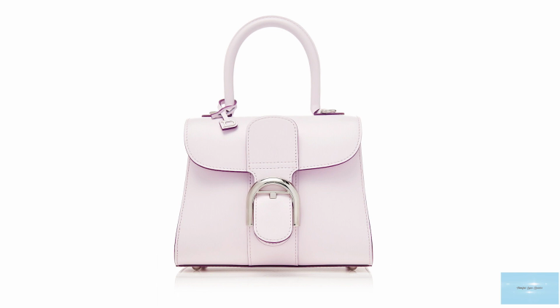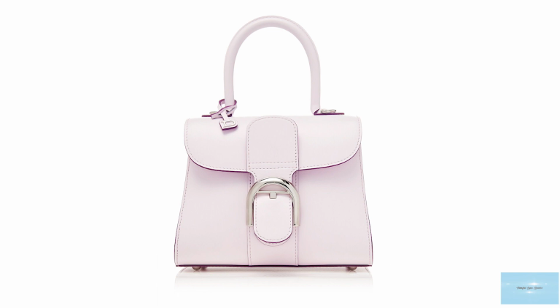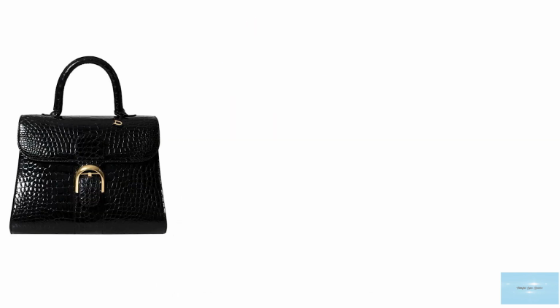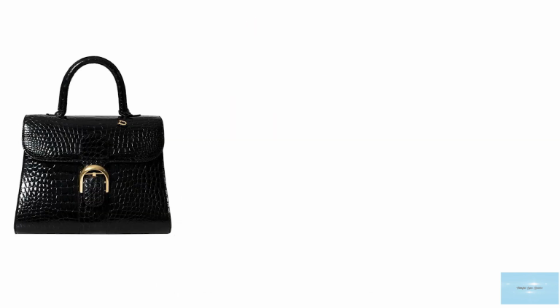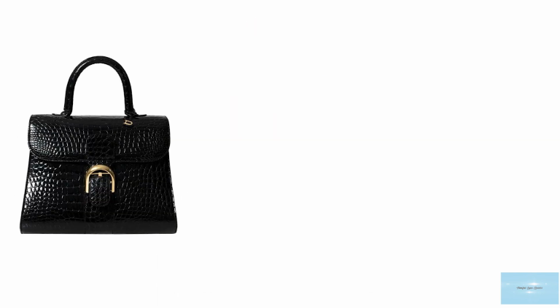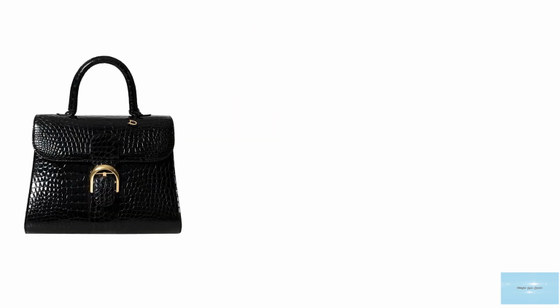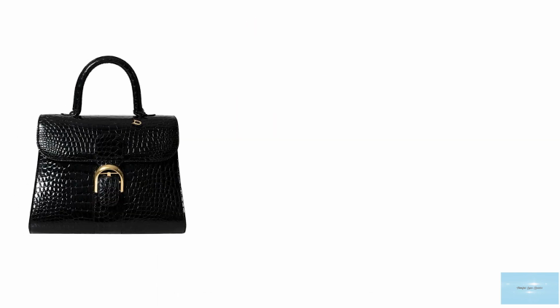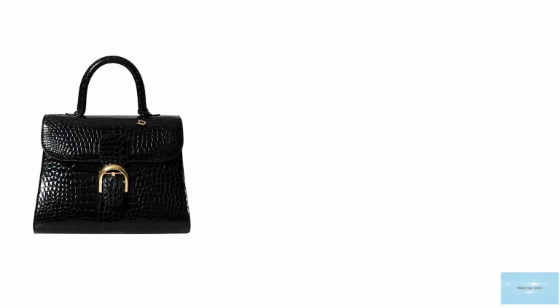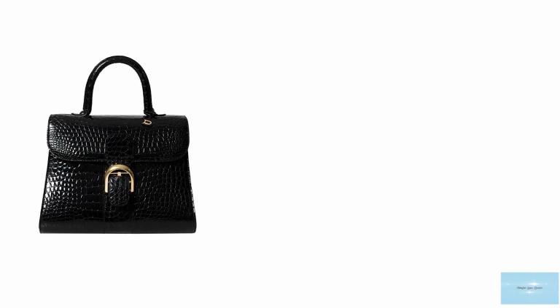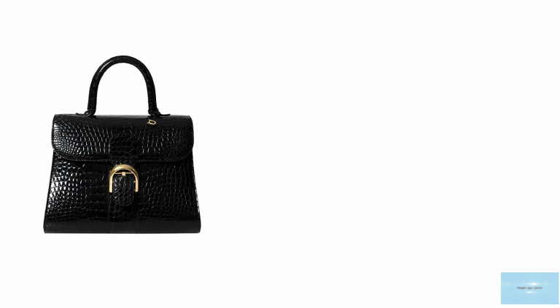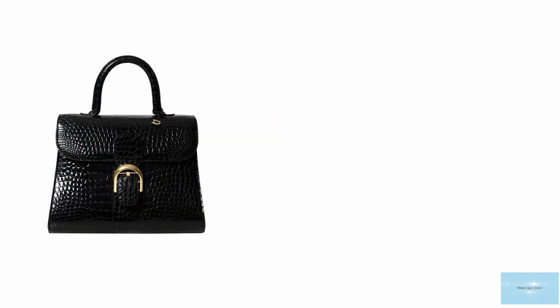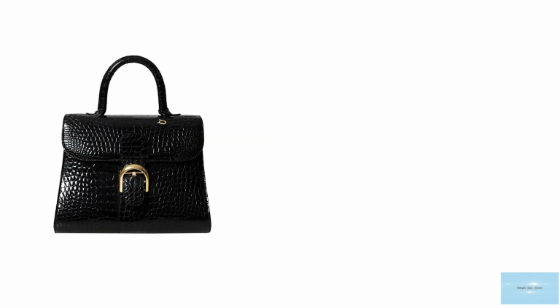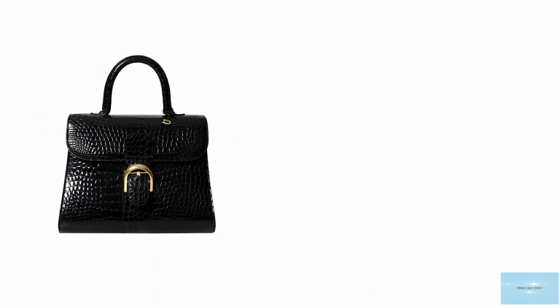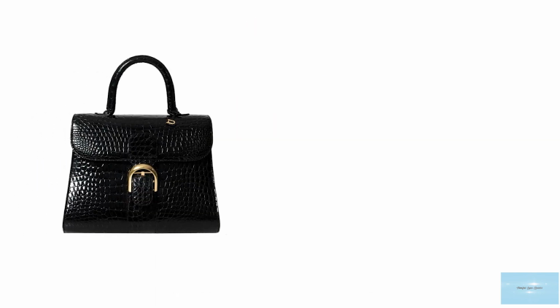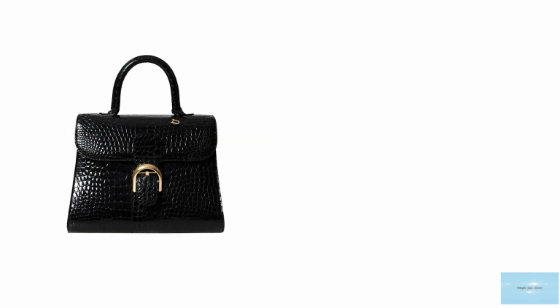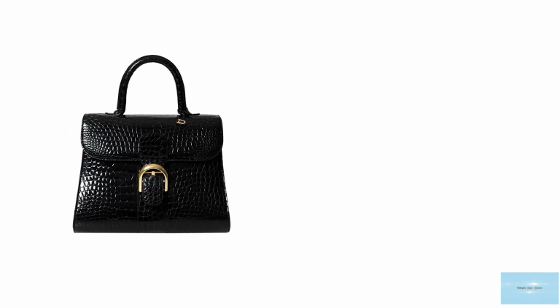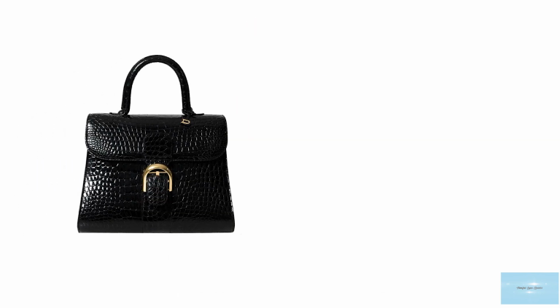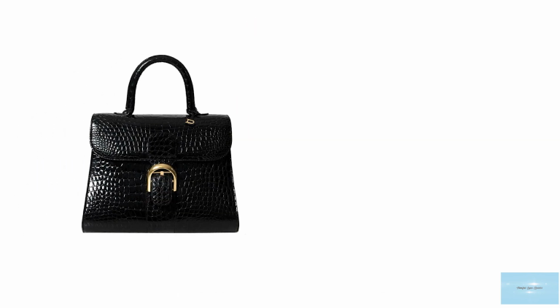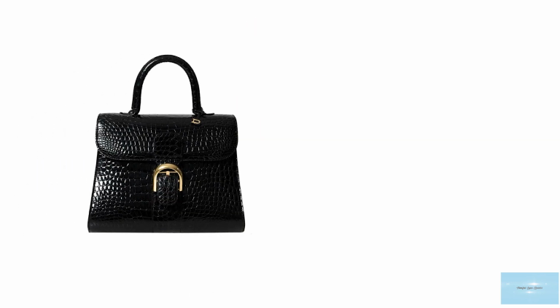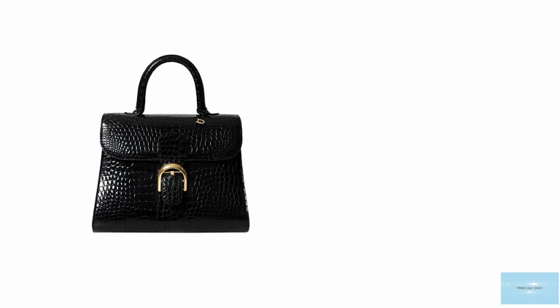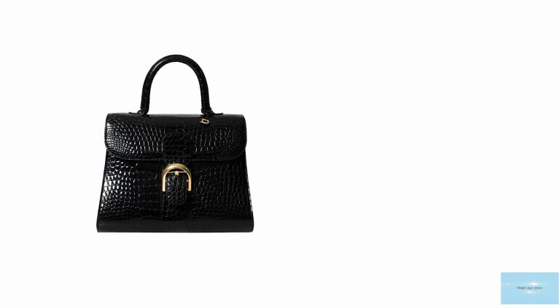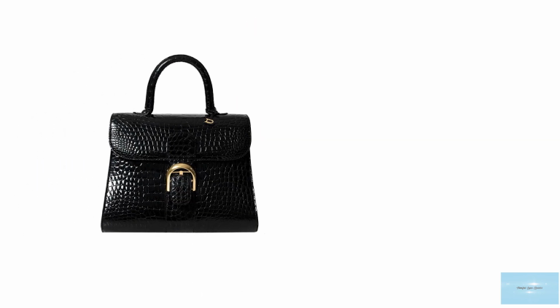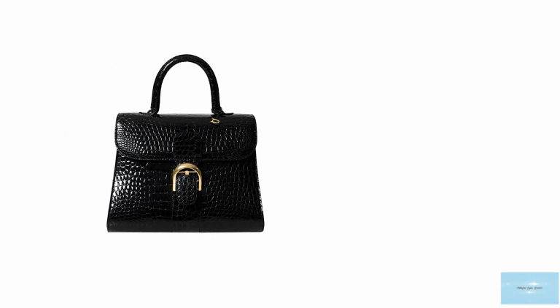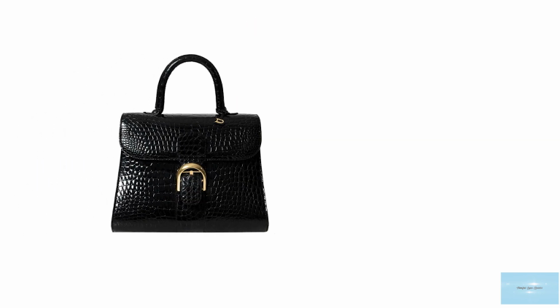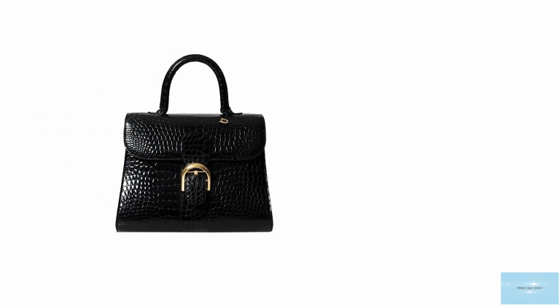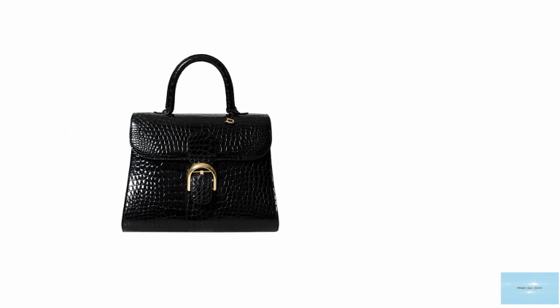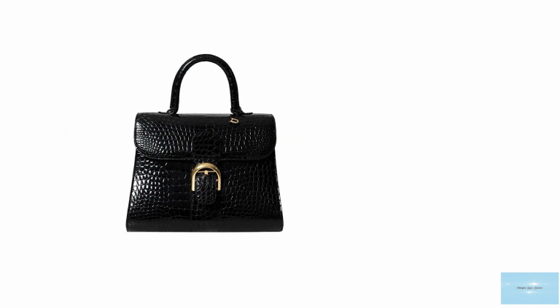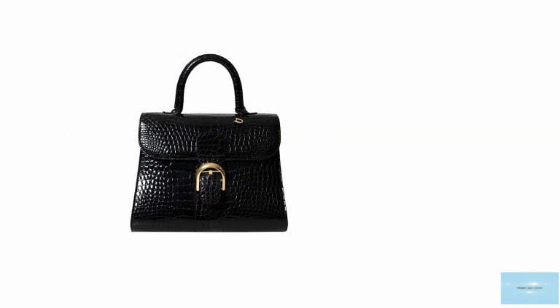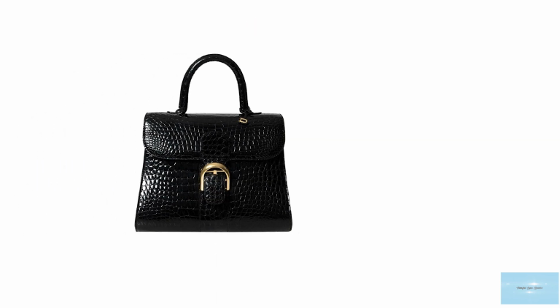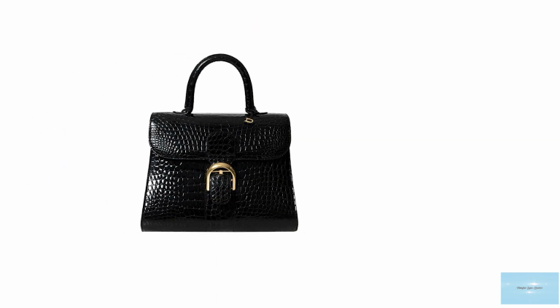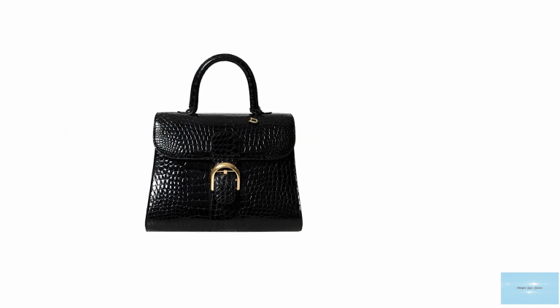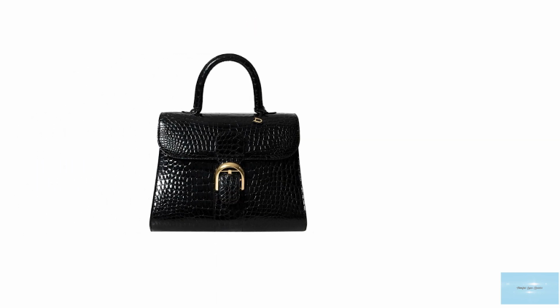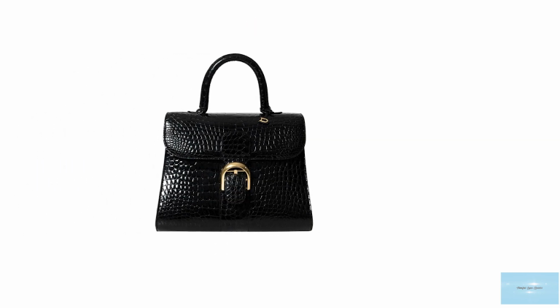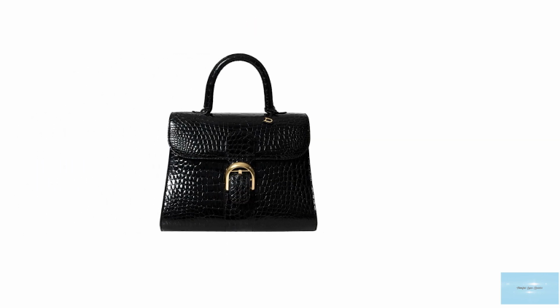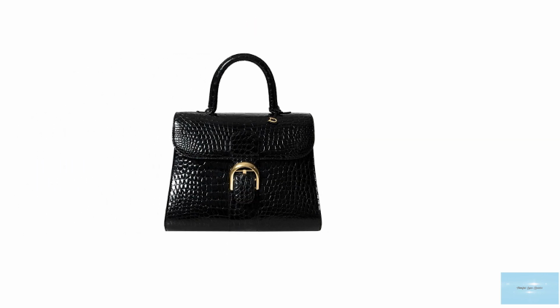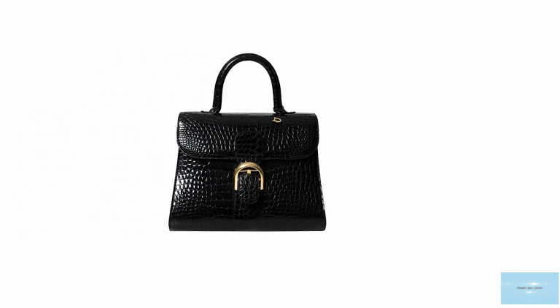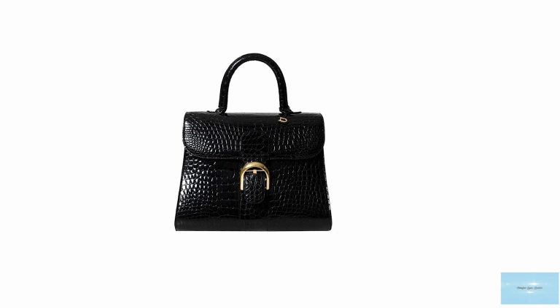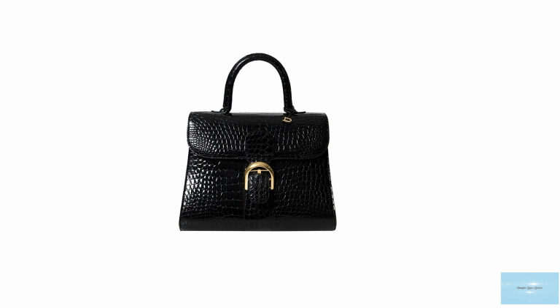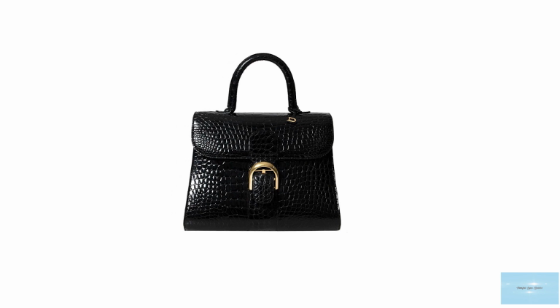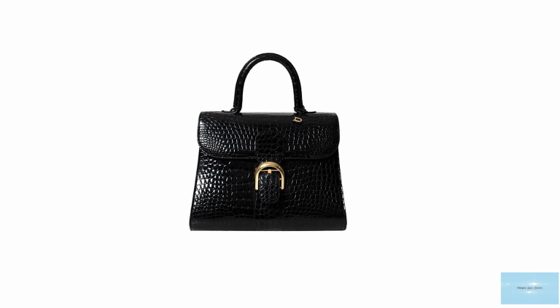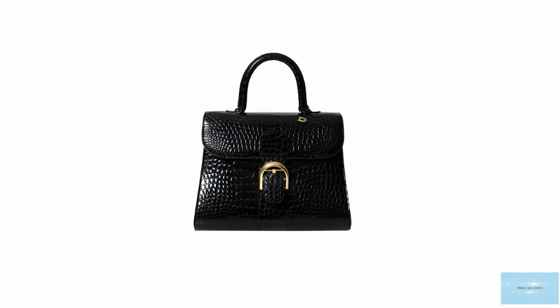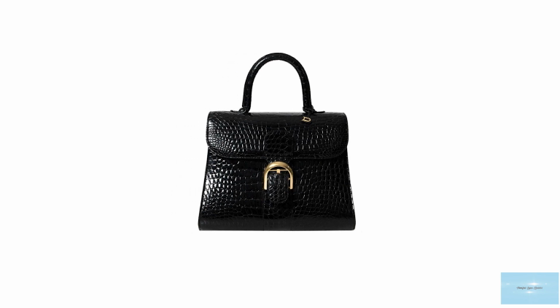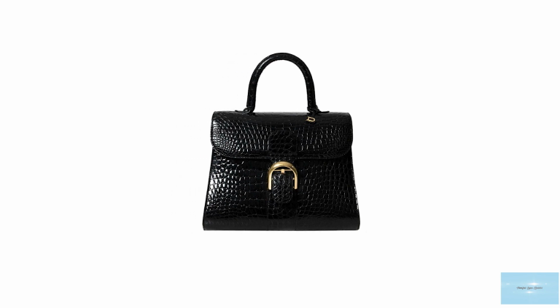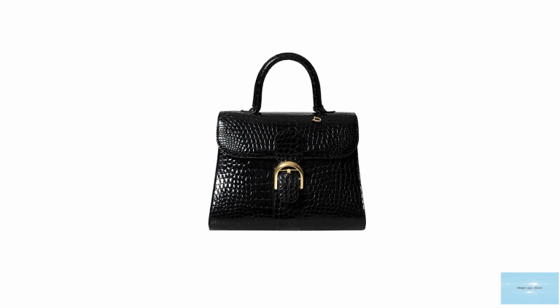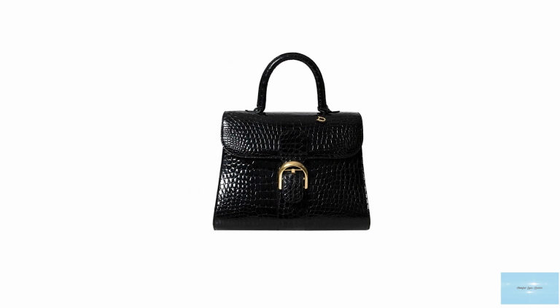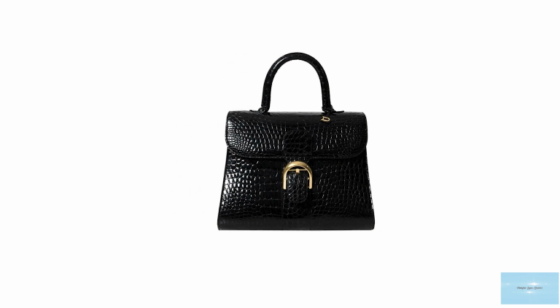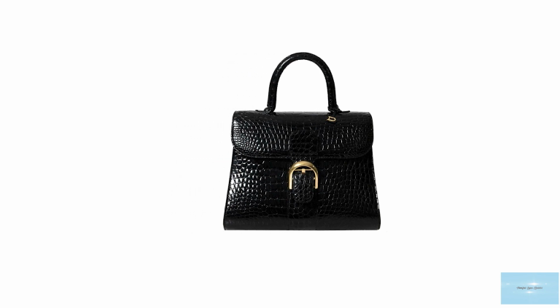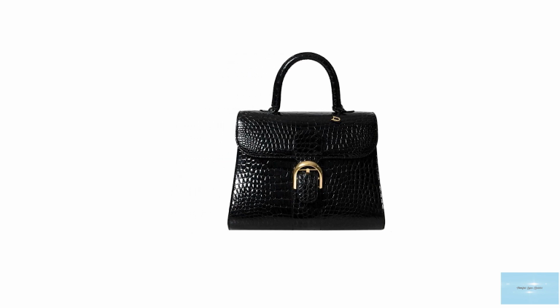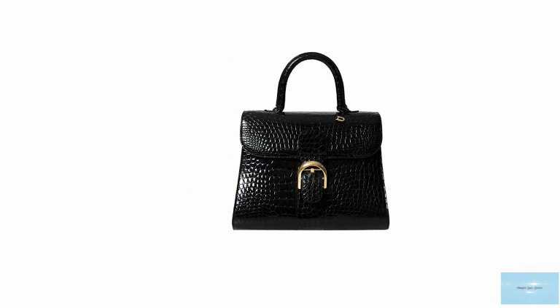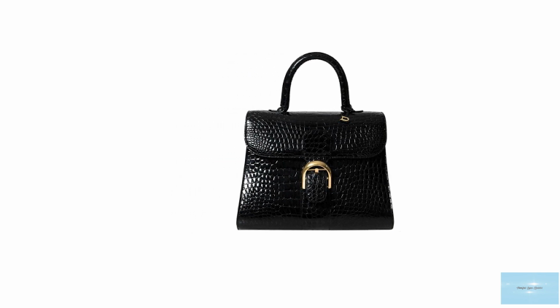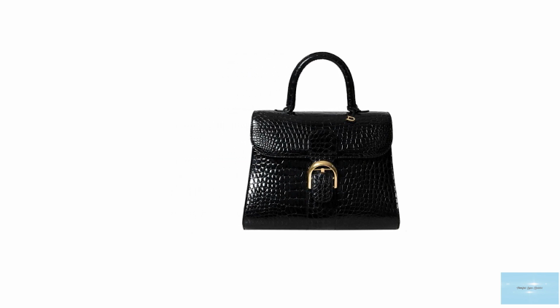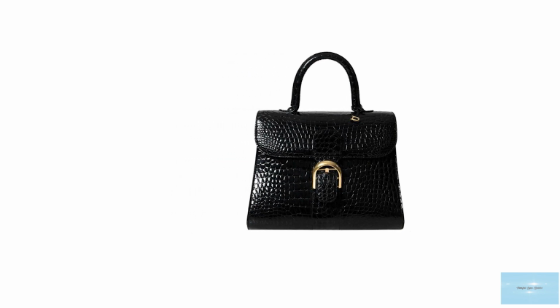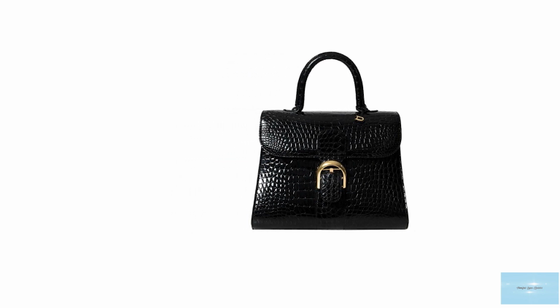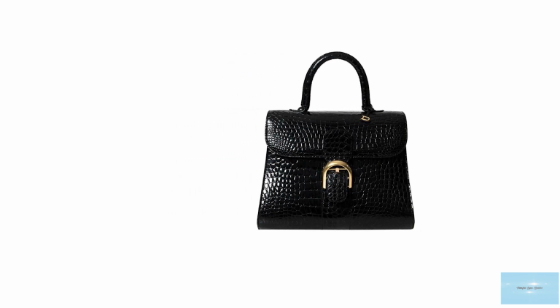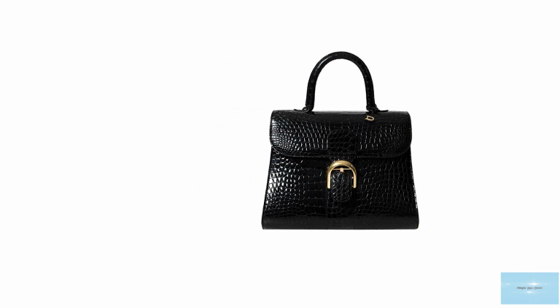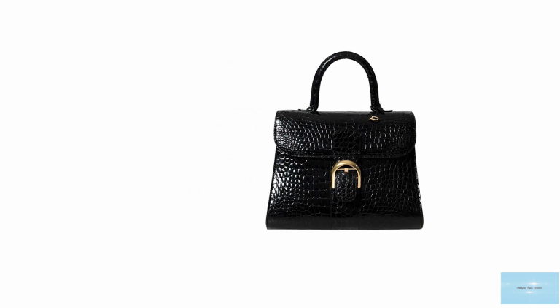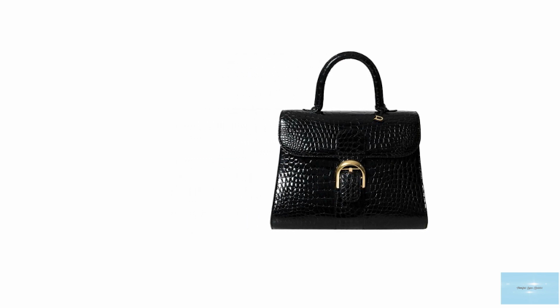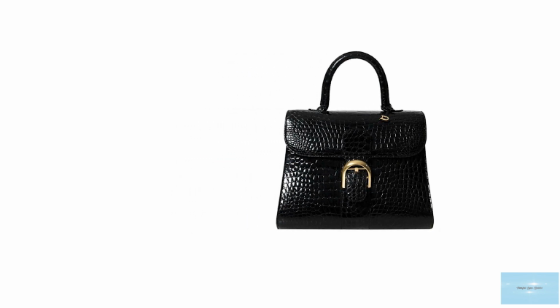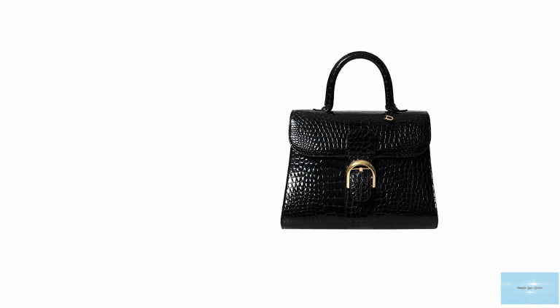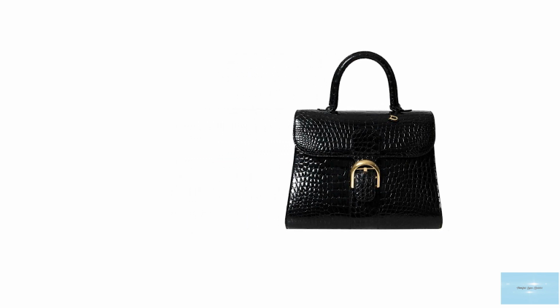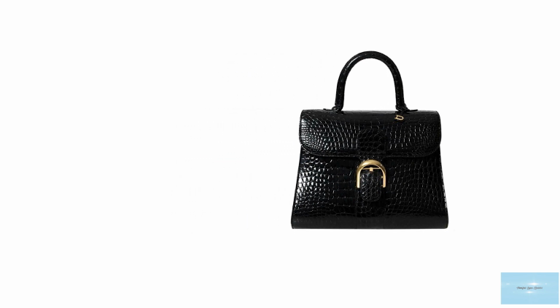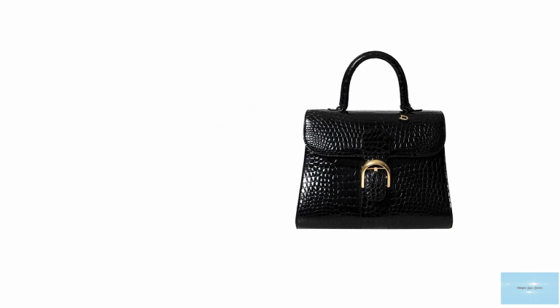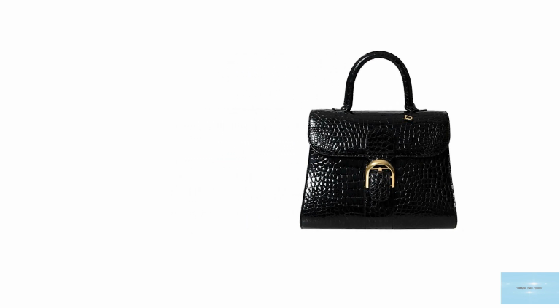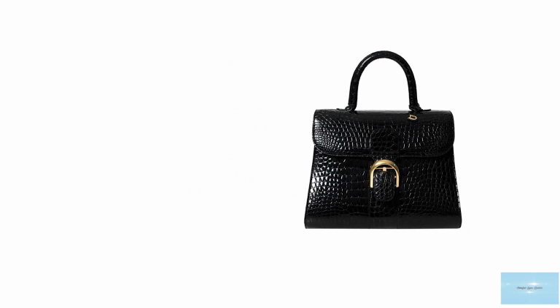Elegant and sophisticated, the beautiful Brillion Bag has won over the hearts of elites and socialites for more than six decades.